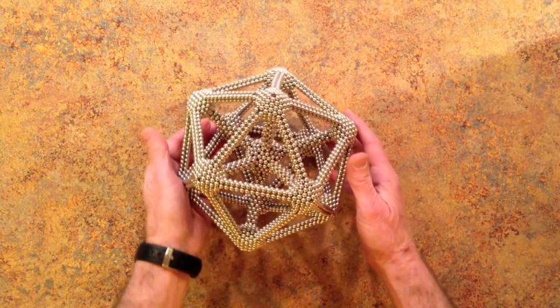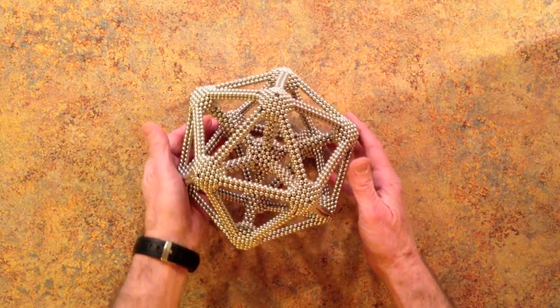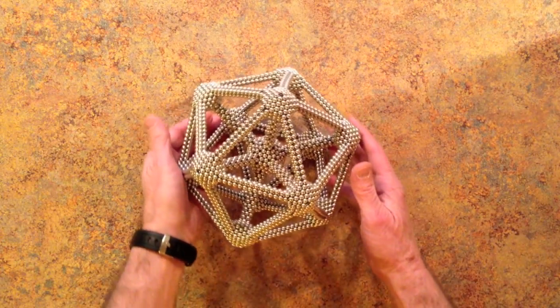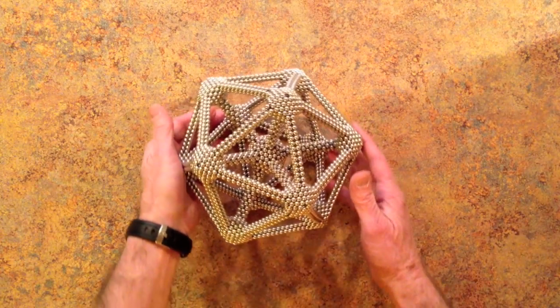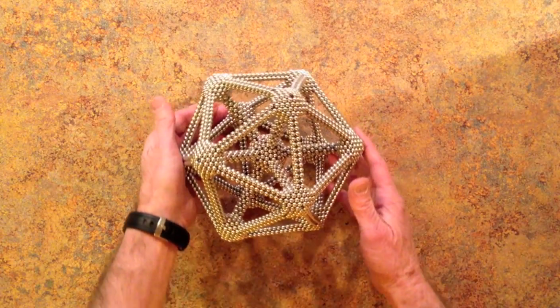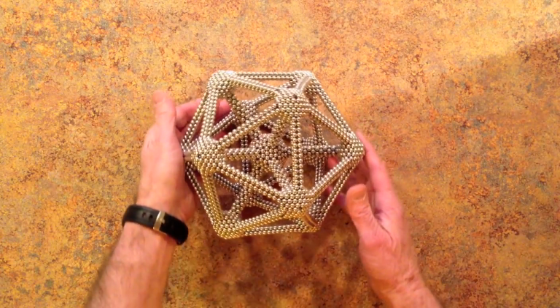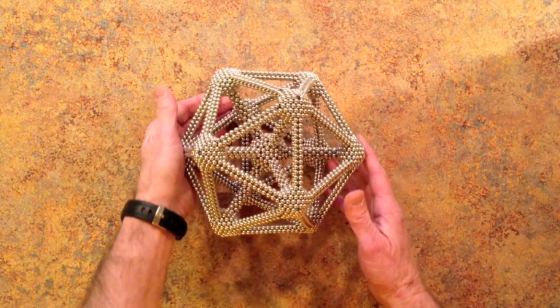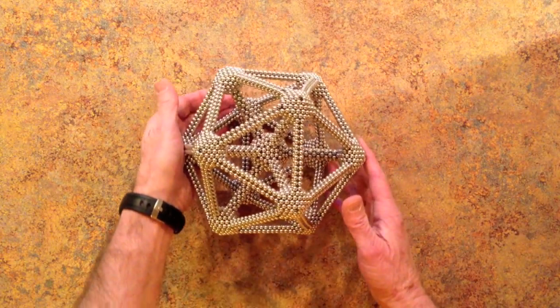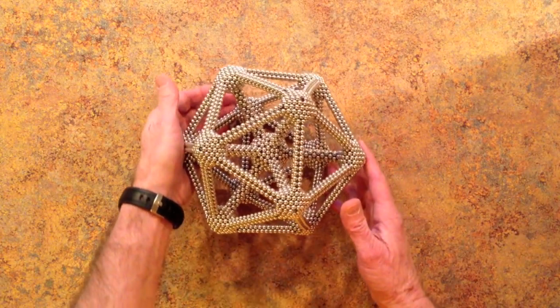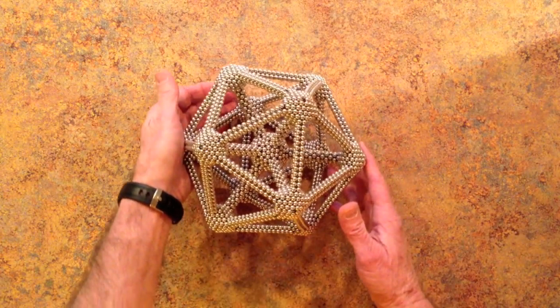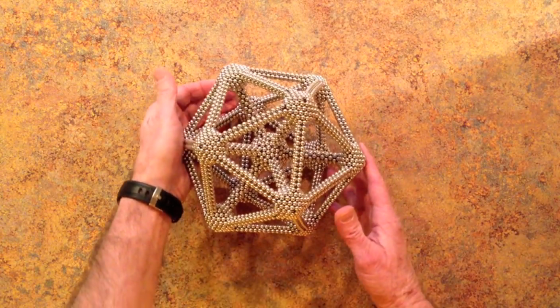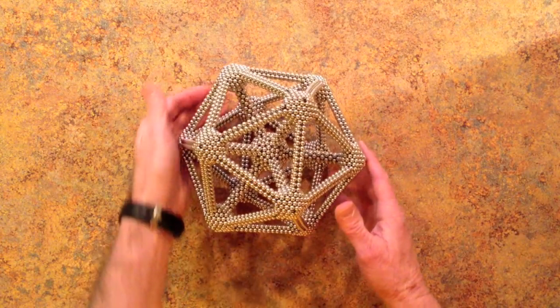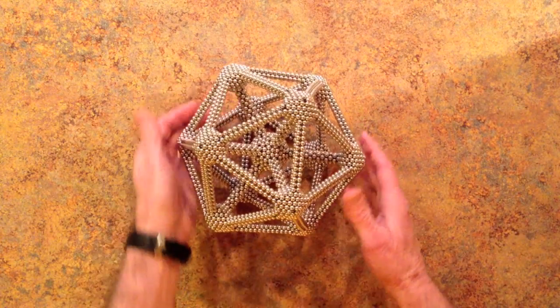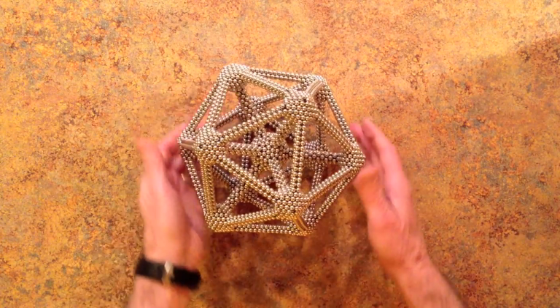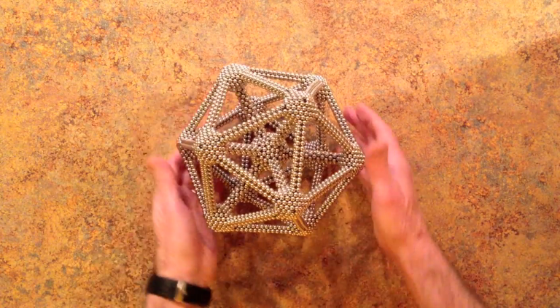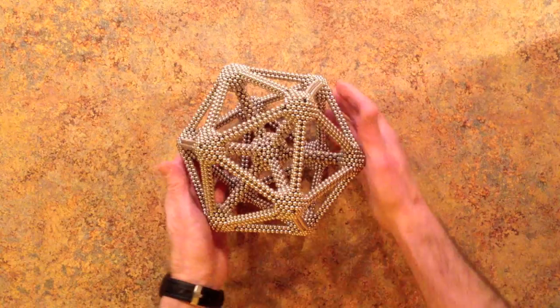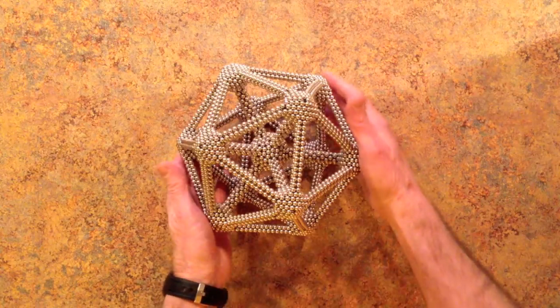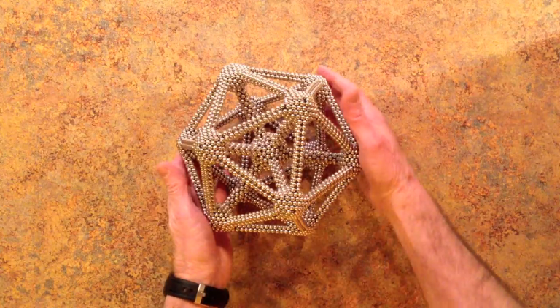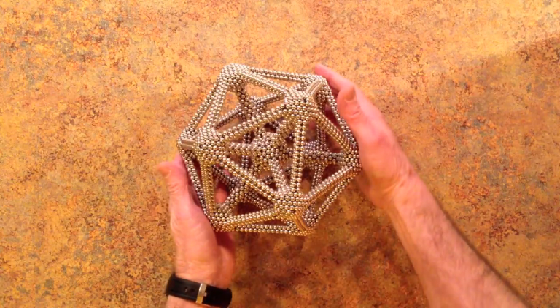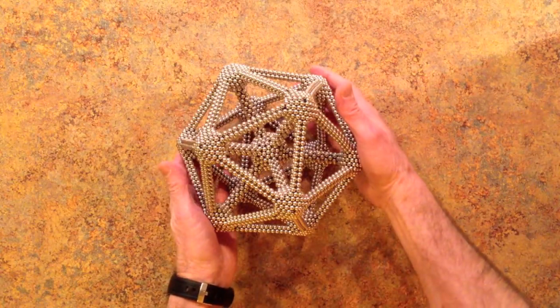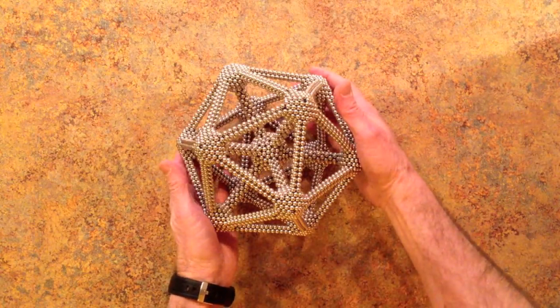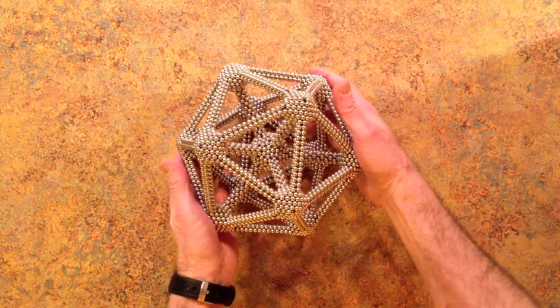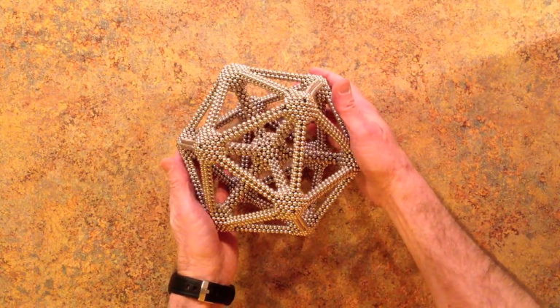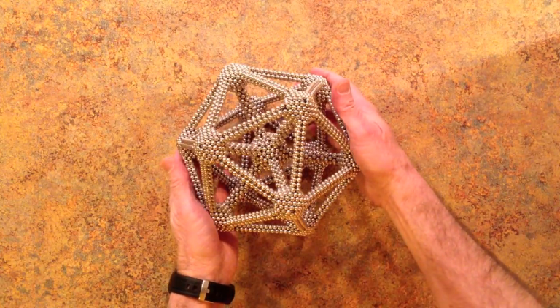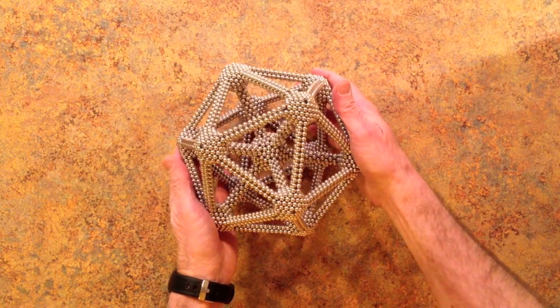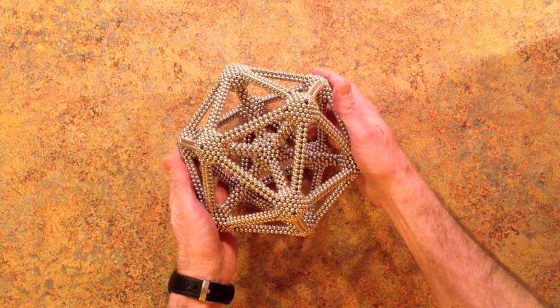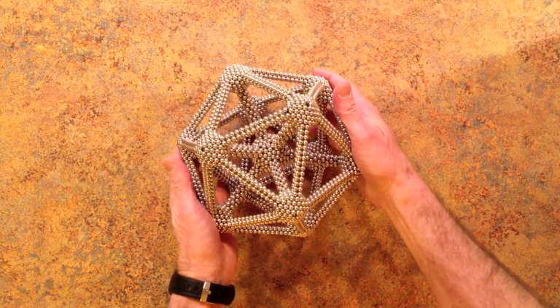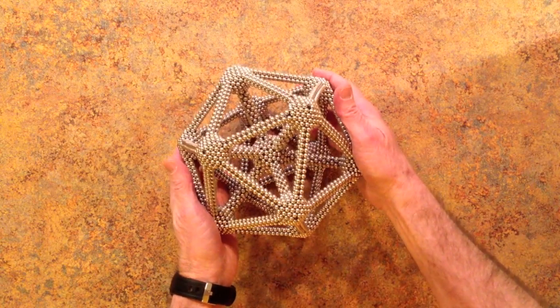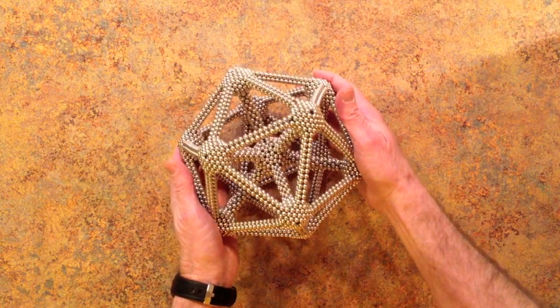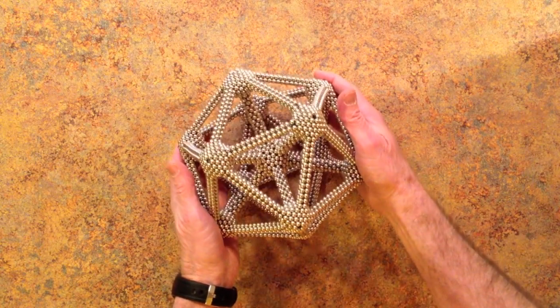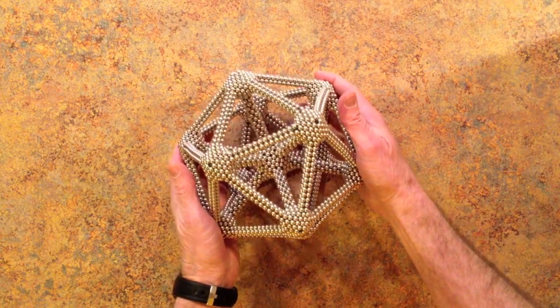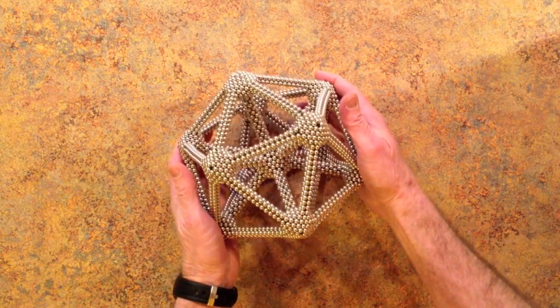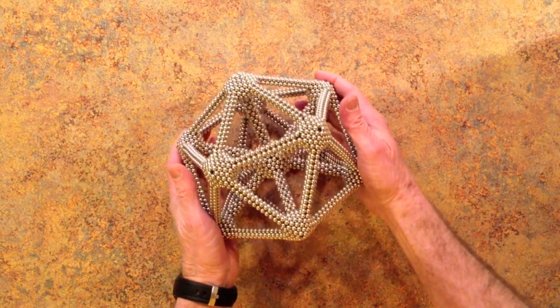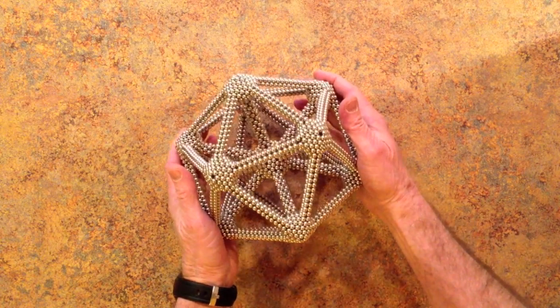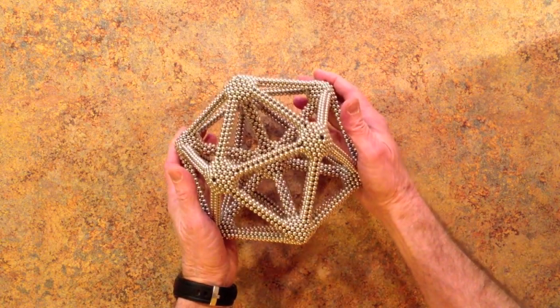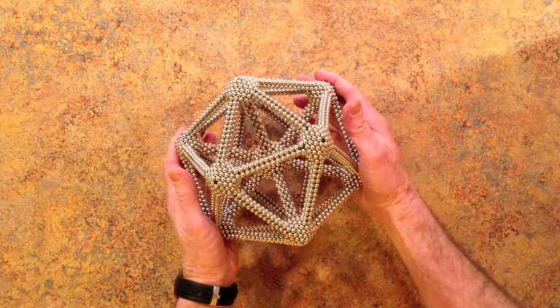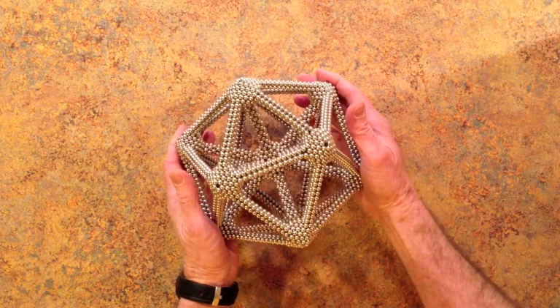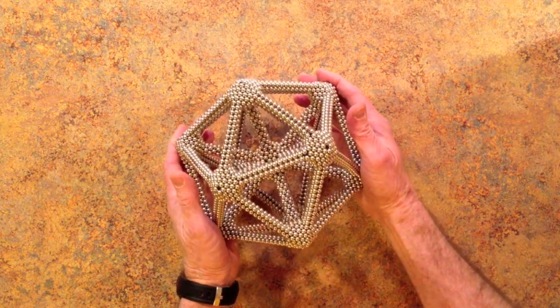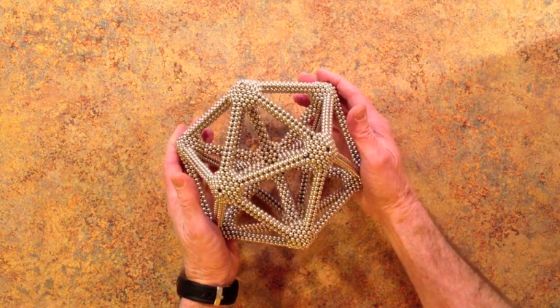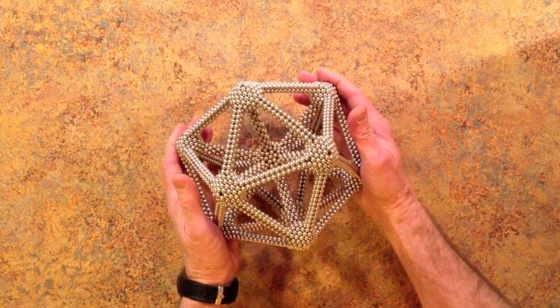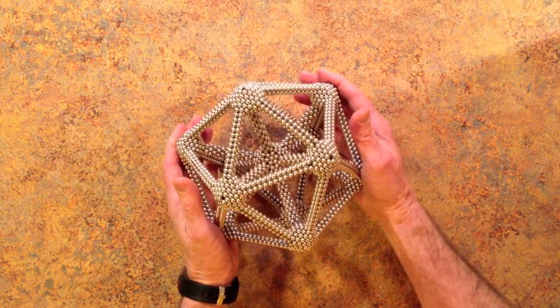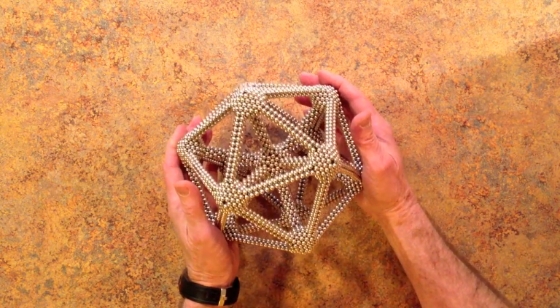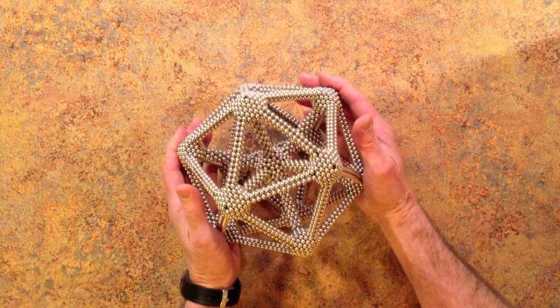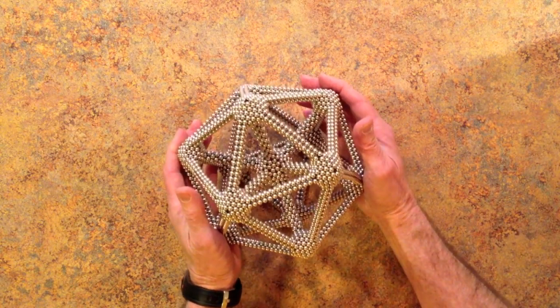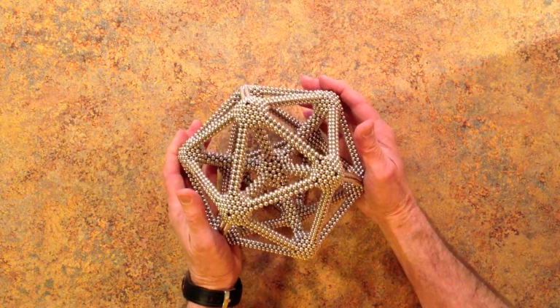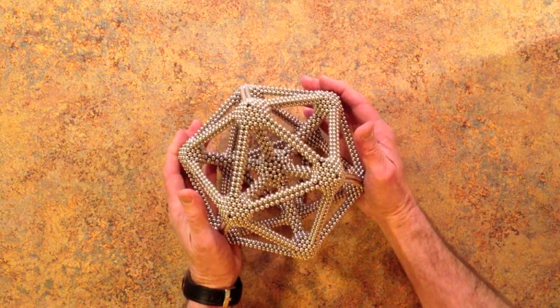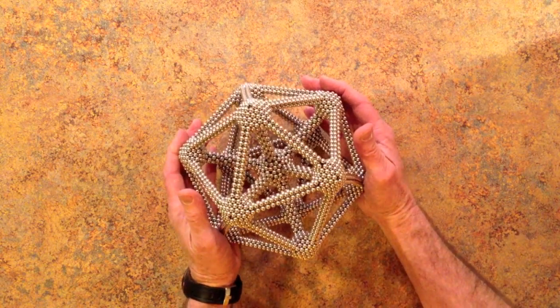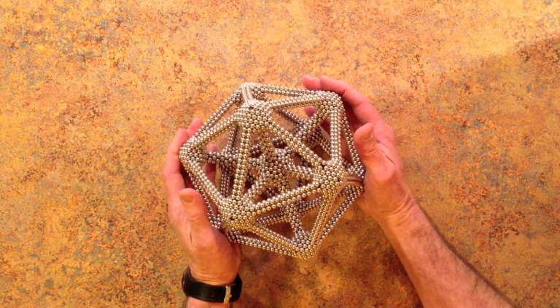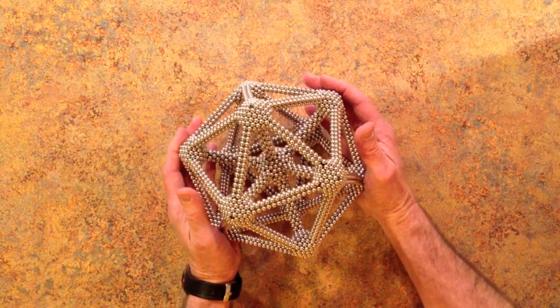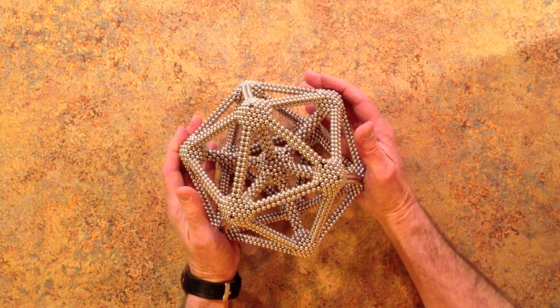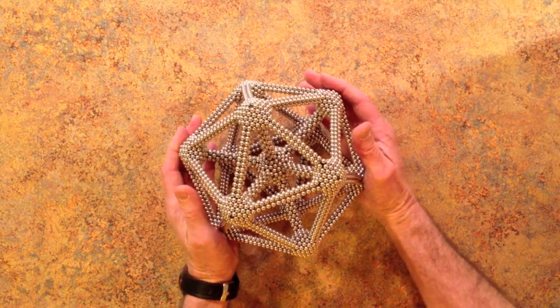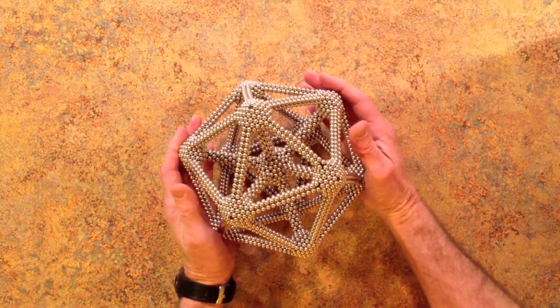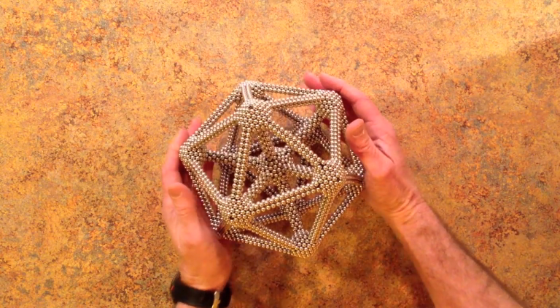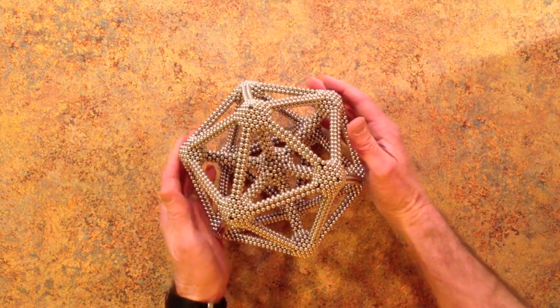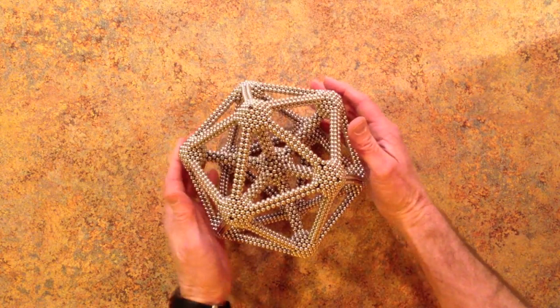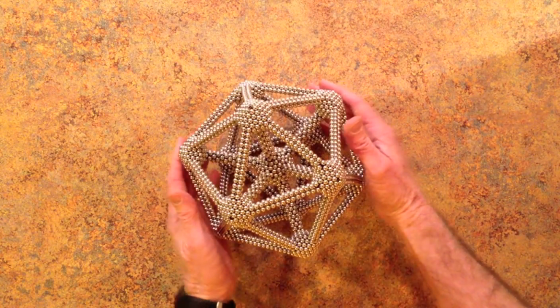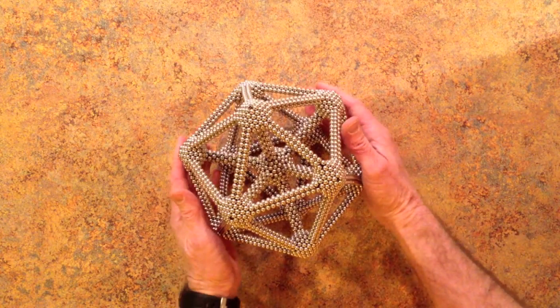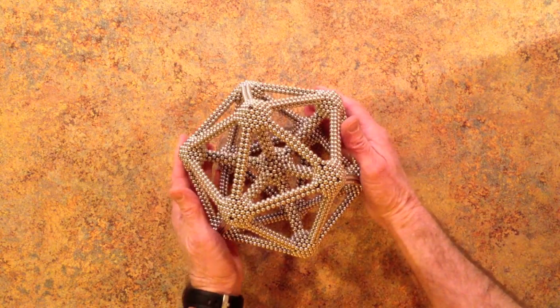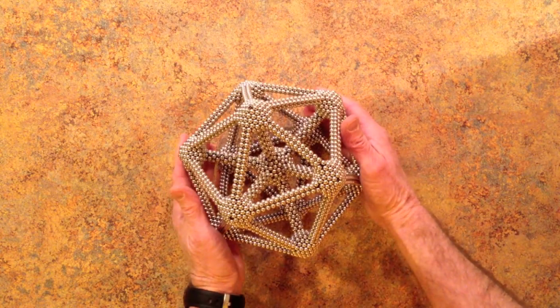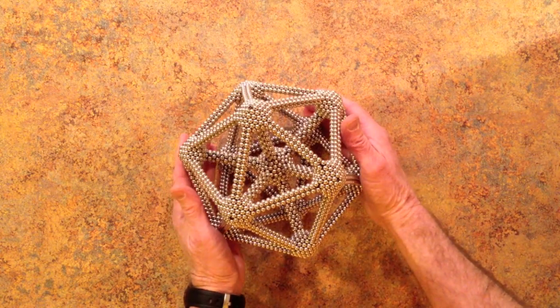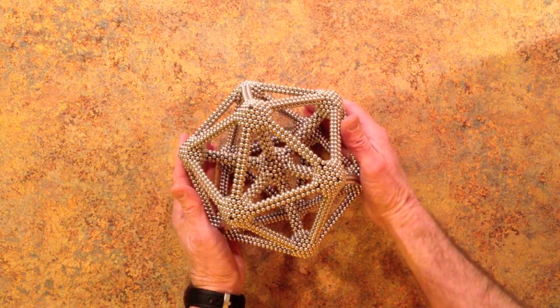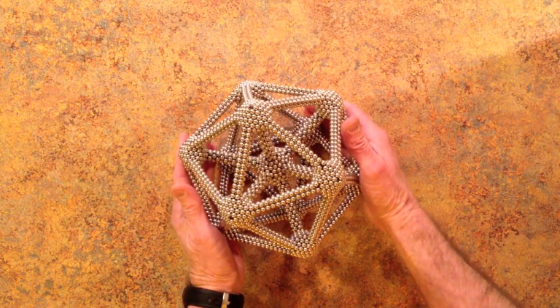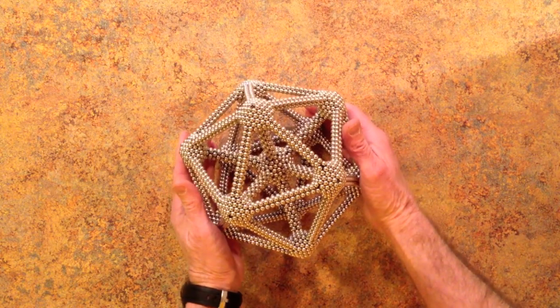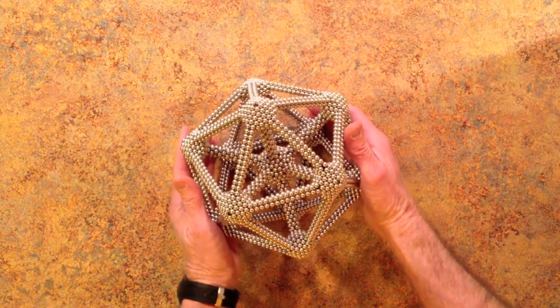It's quite a lovely shape. And quite strong.